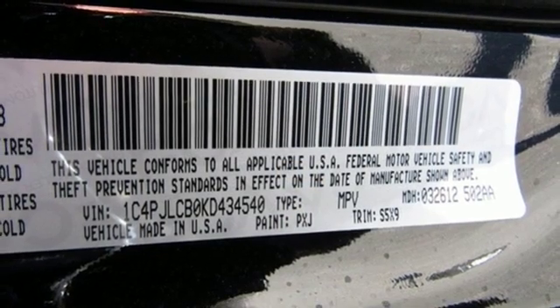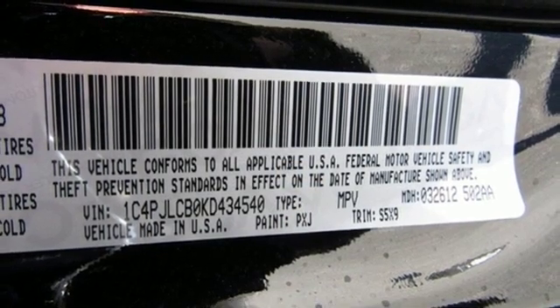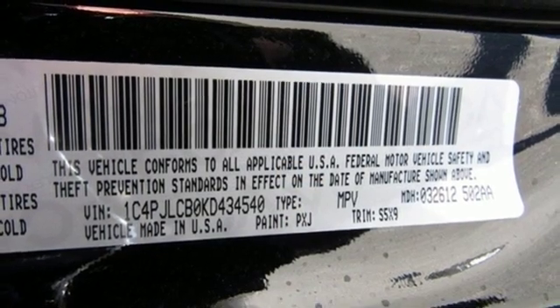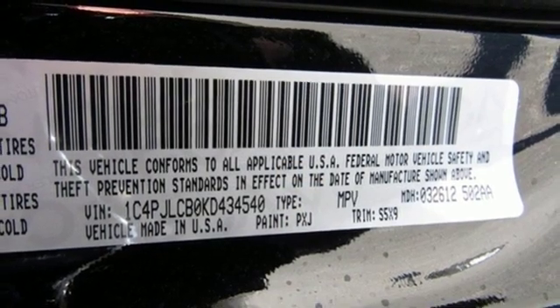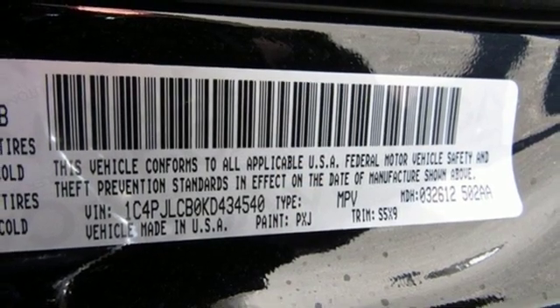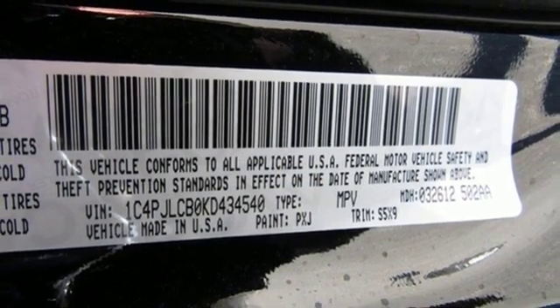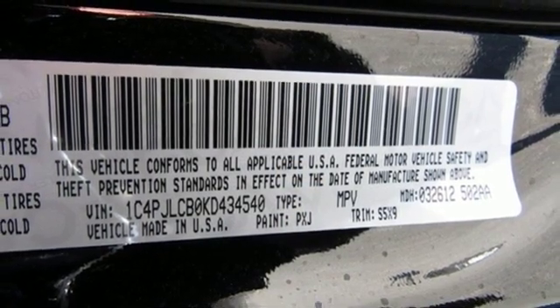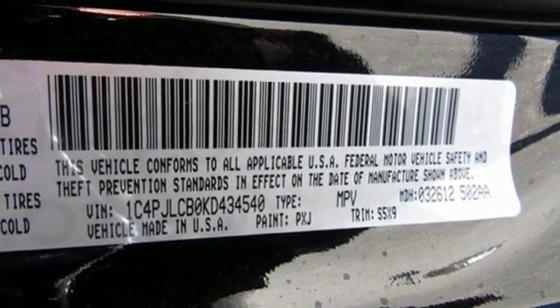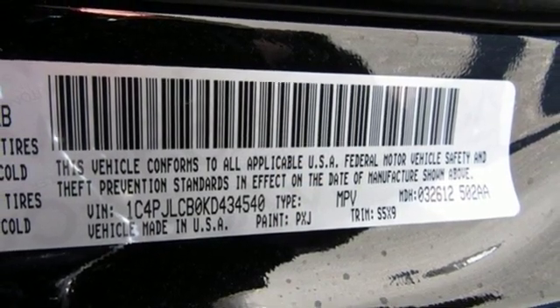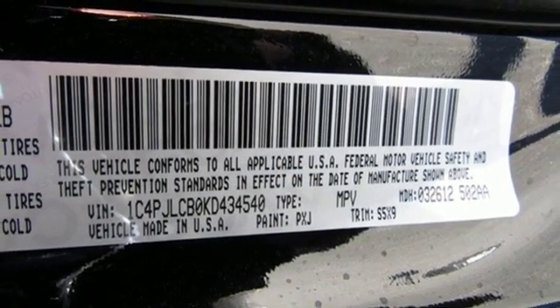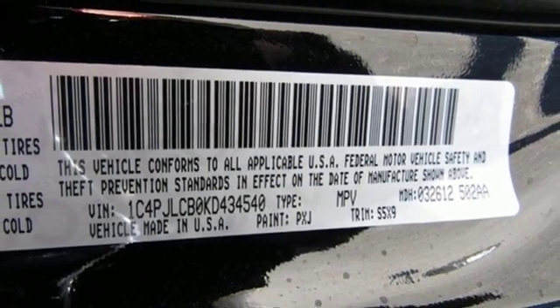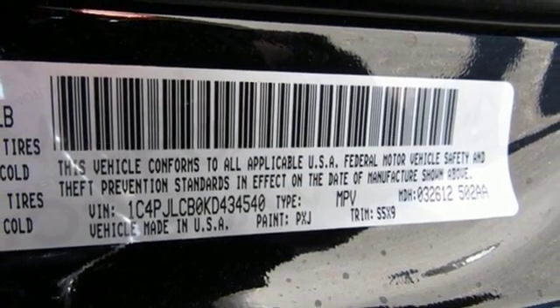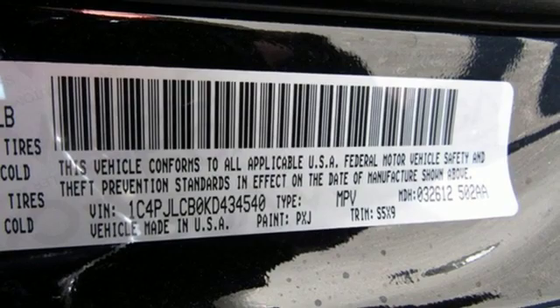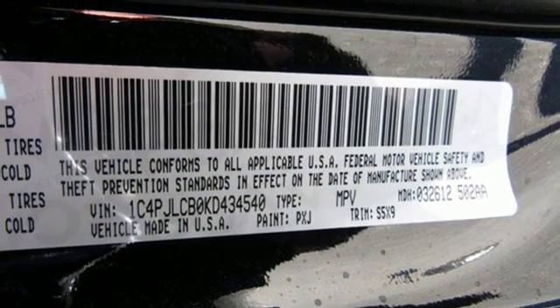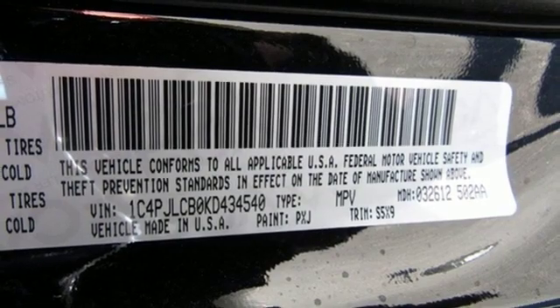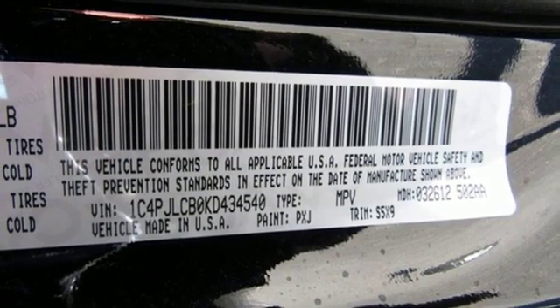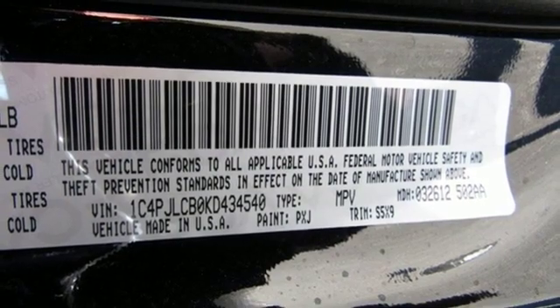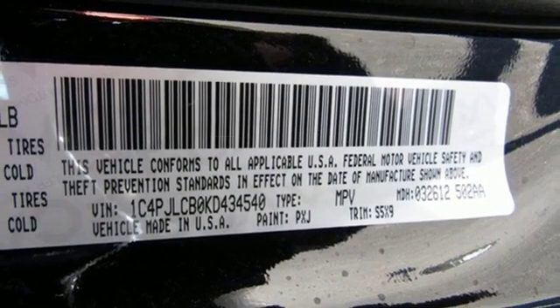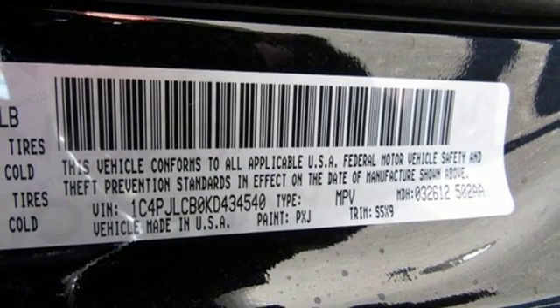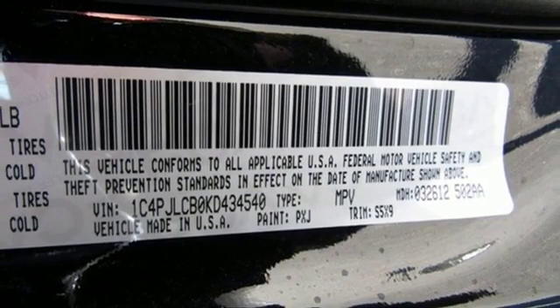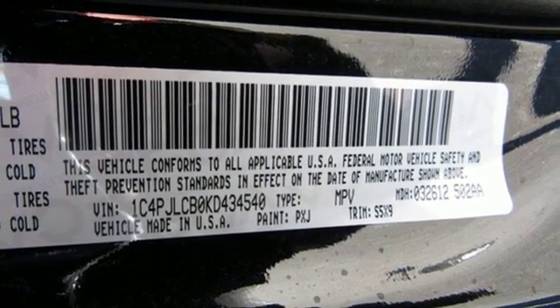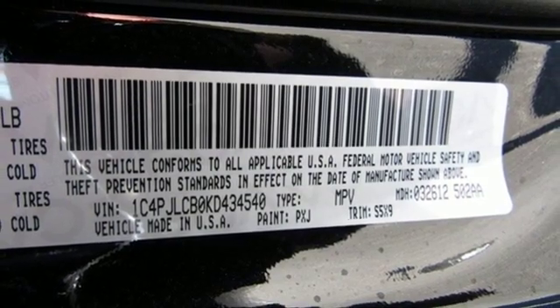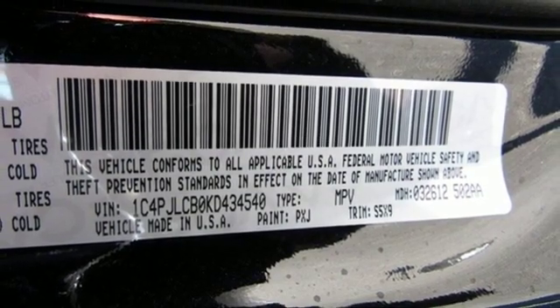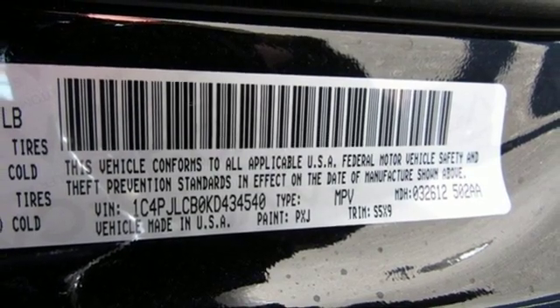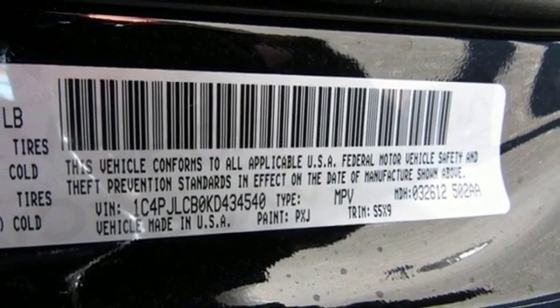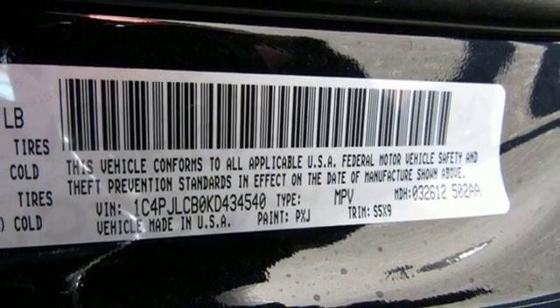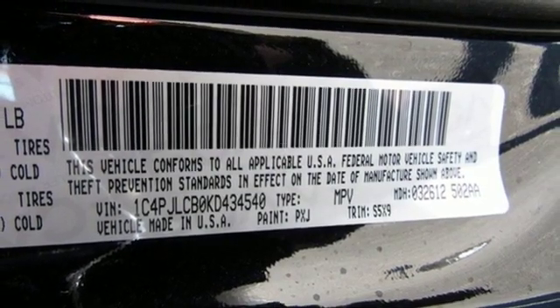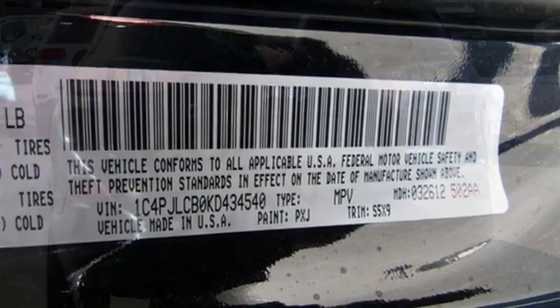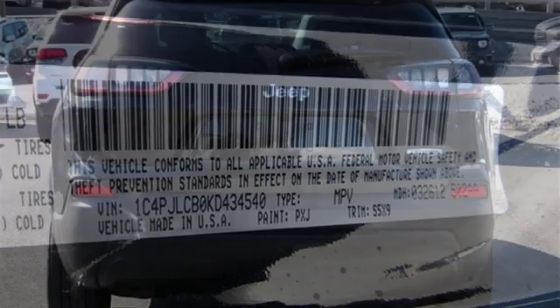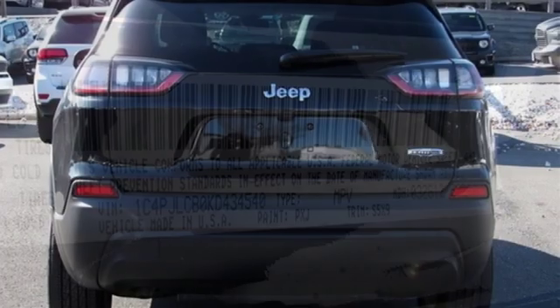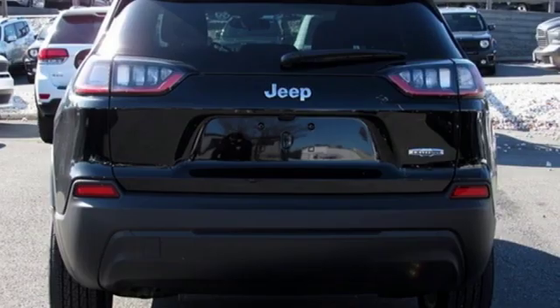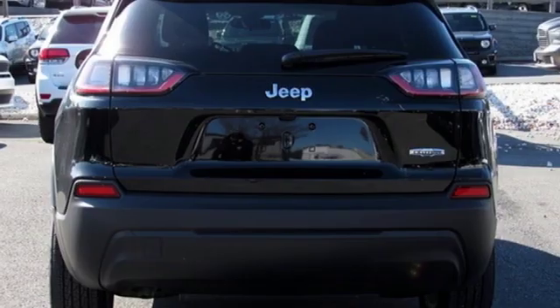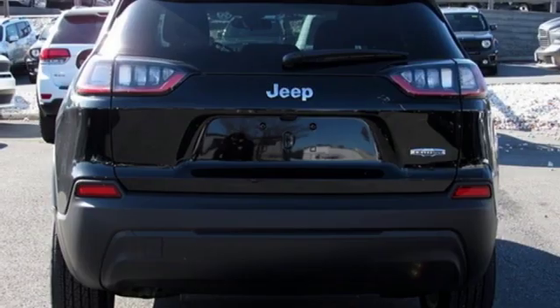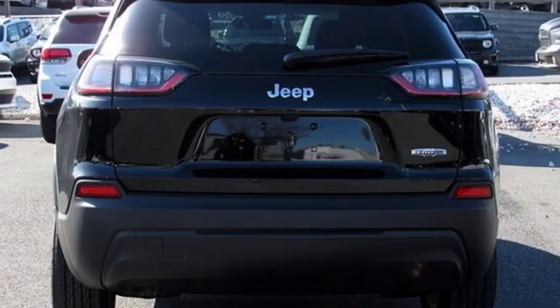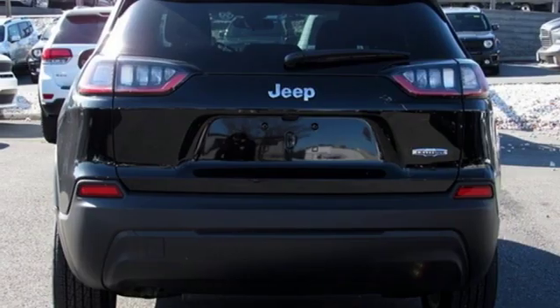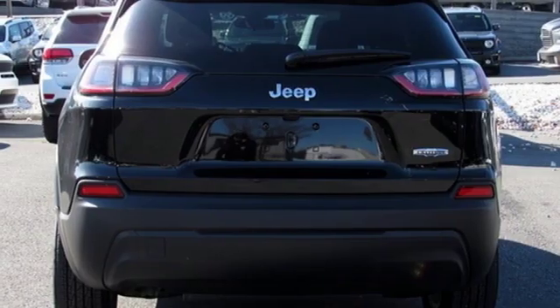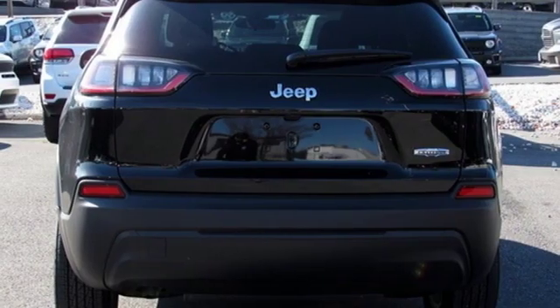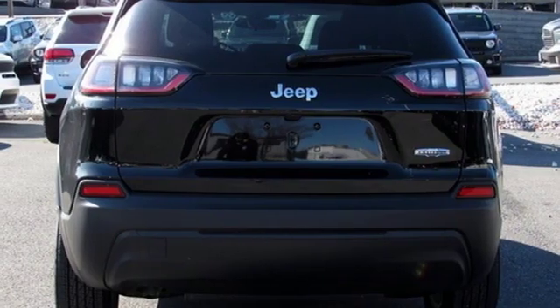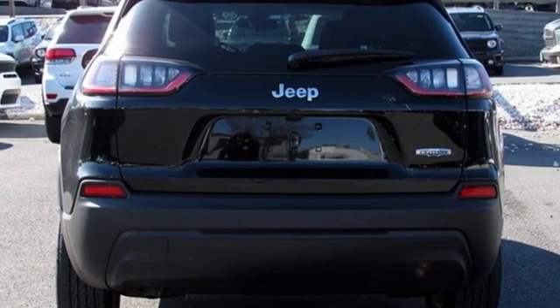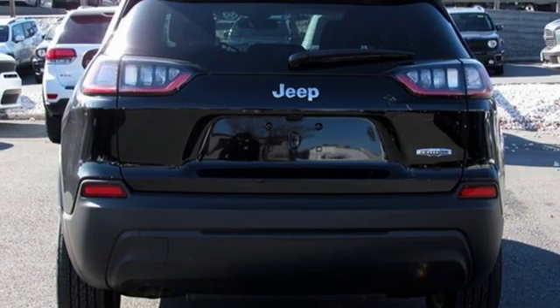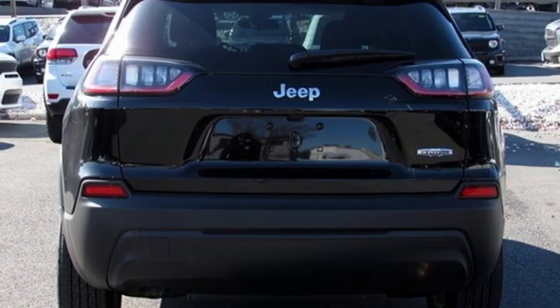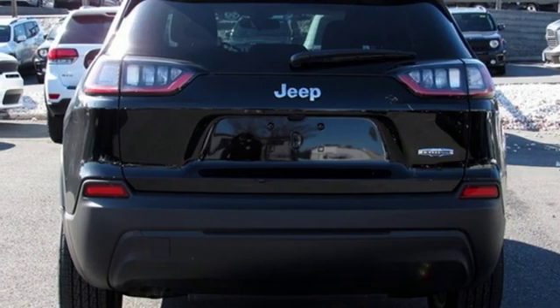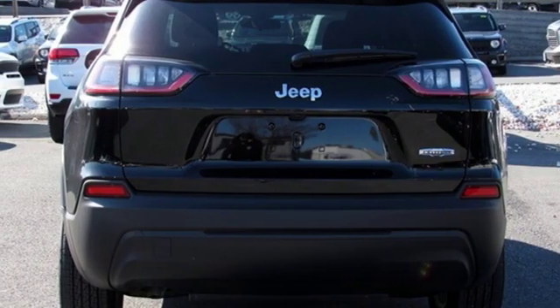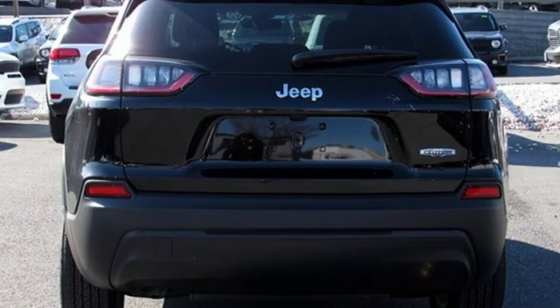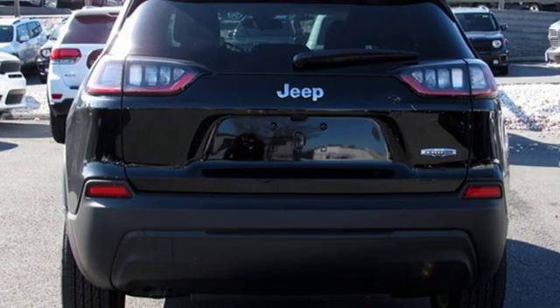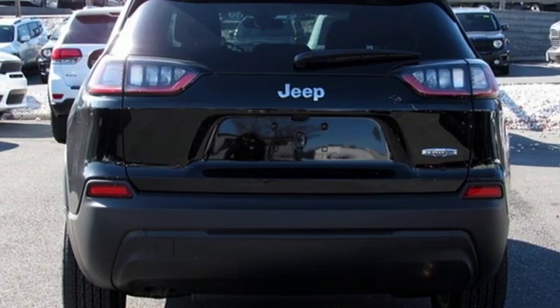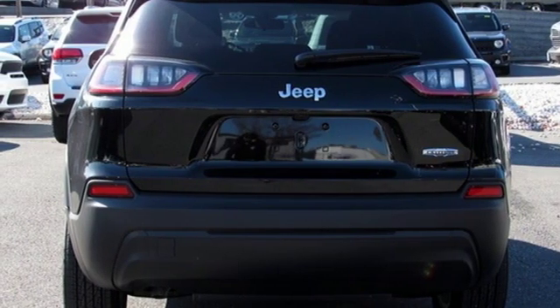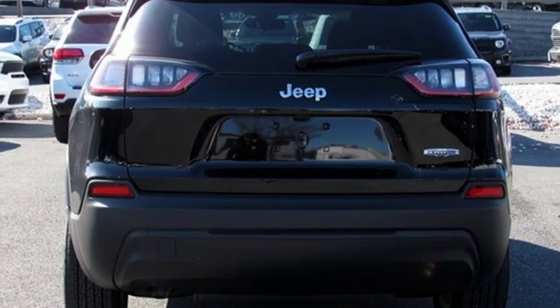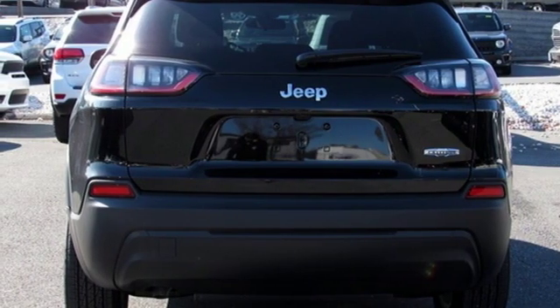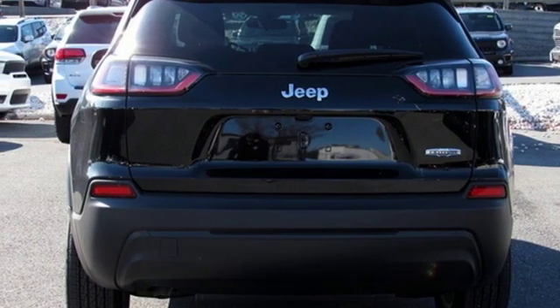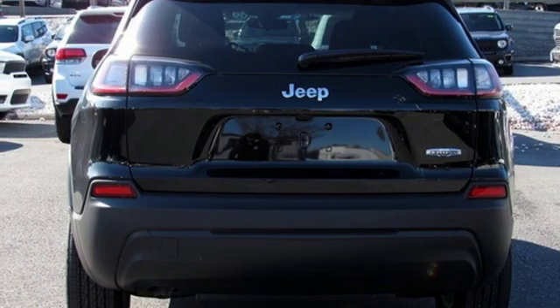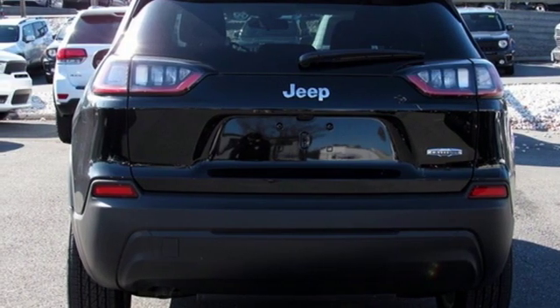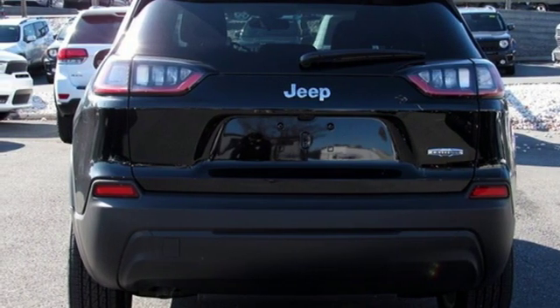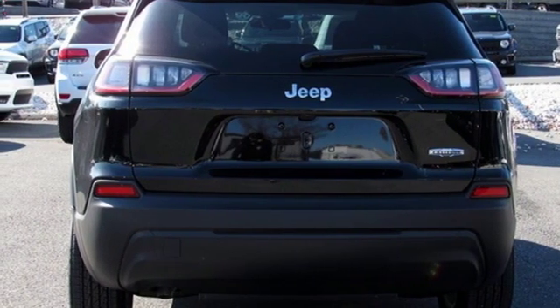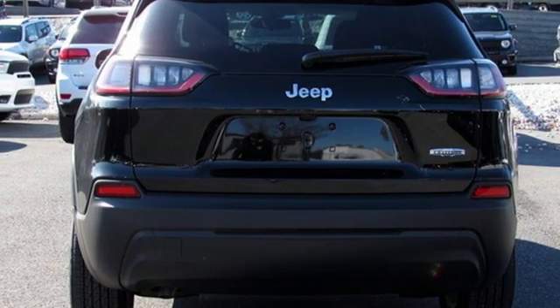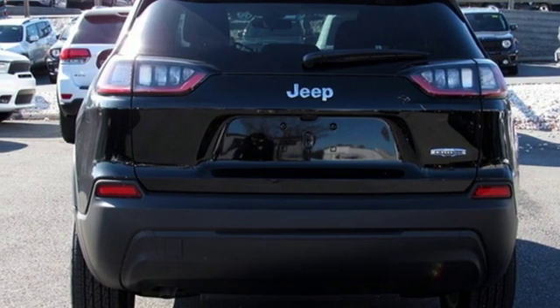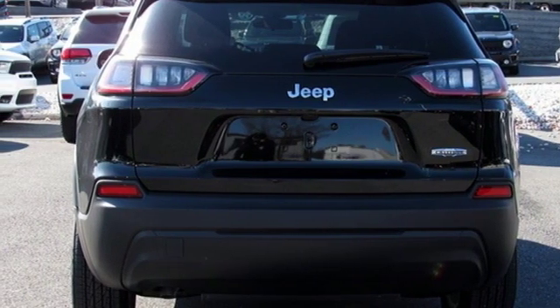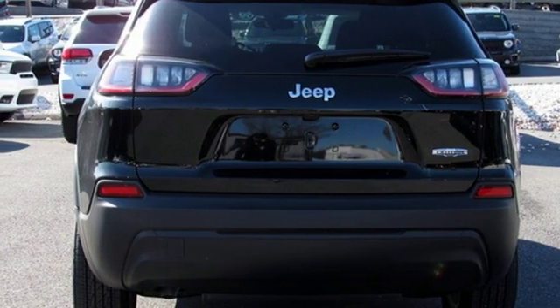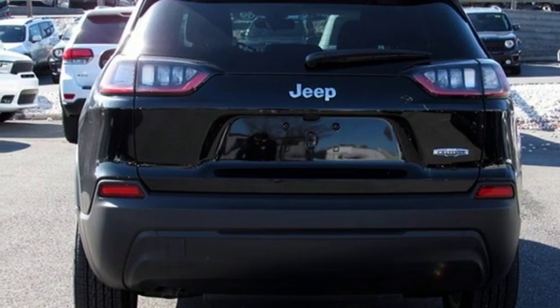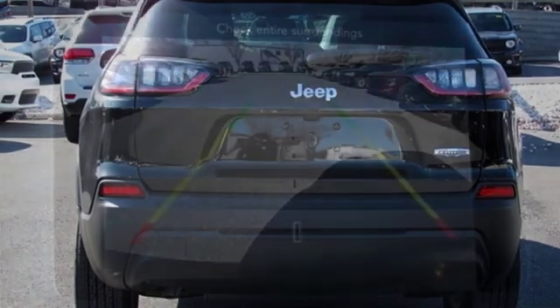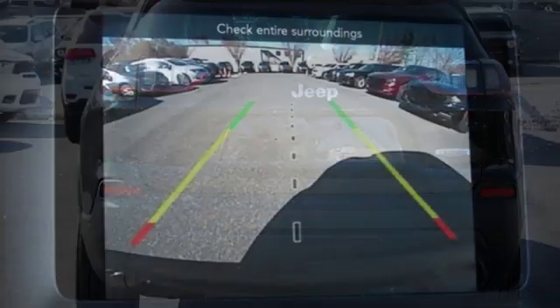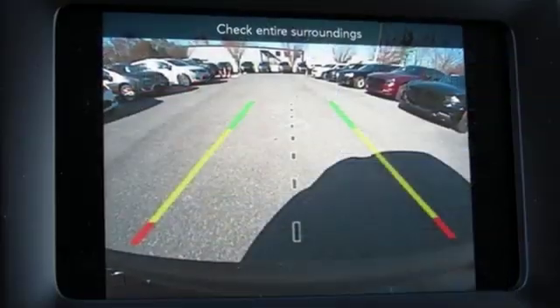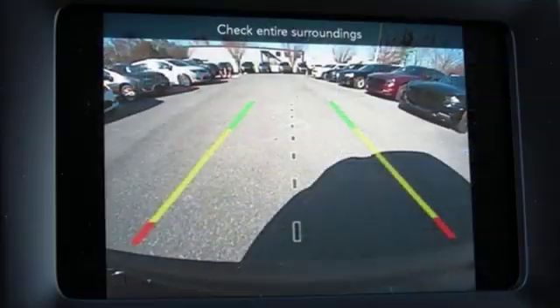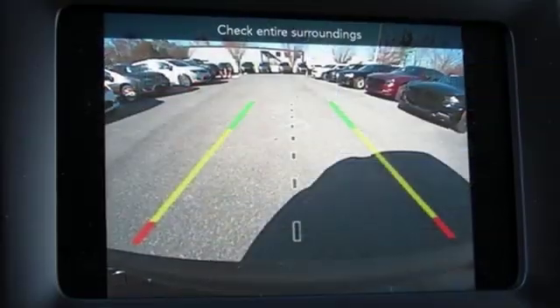Inline four-cylinder engine, active grille shutters, gas pressurized shocks, and automatic transmission.